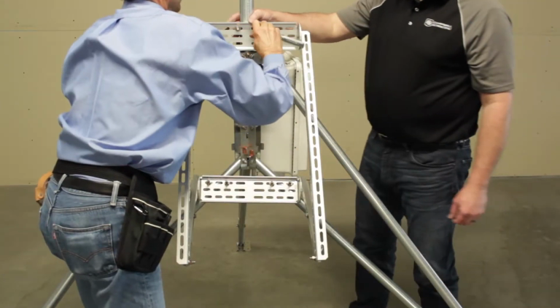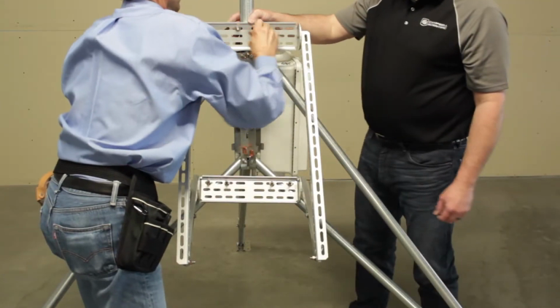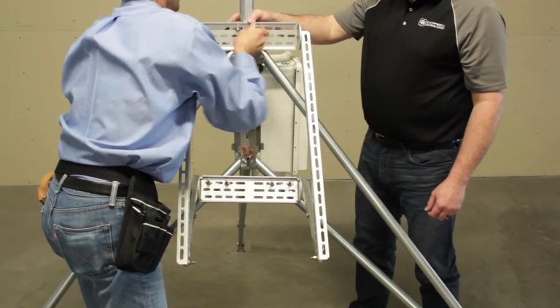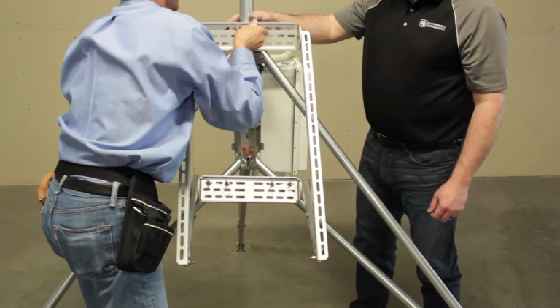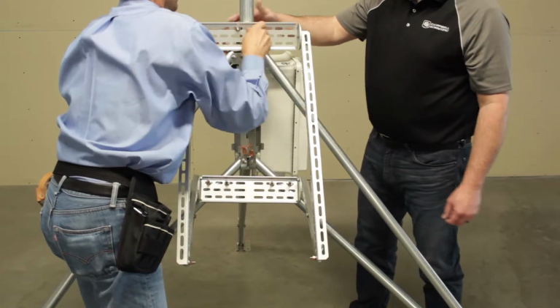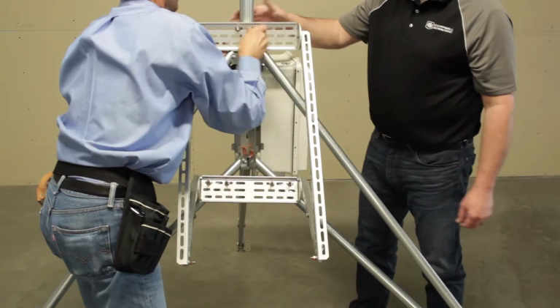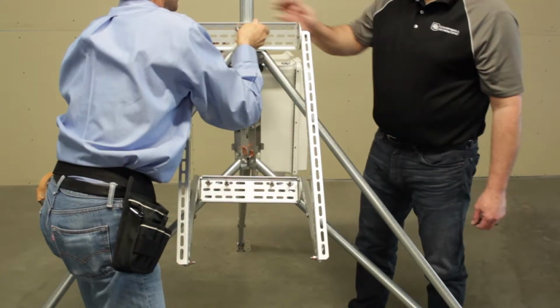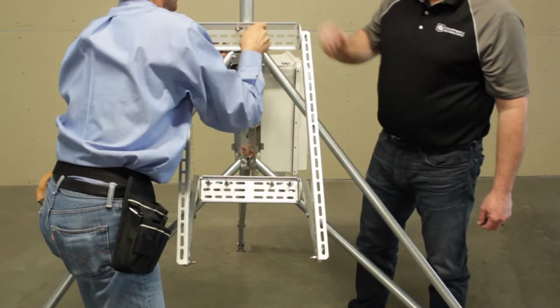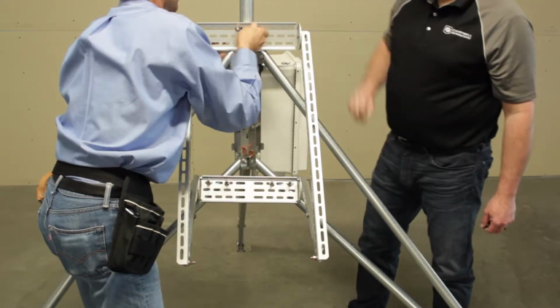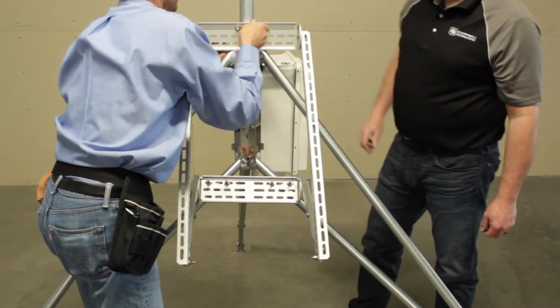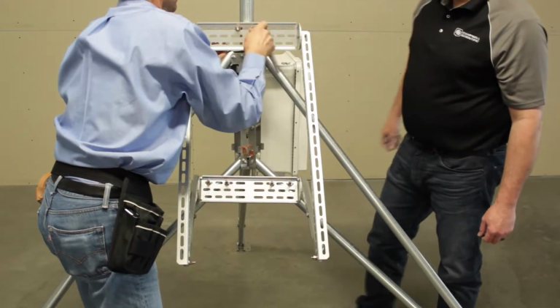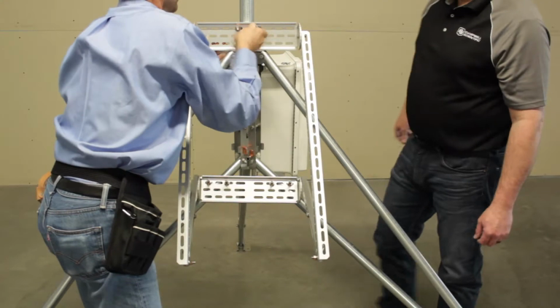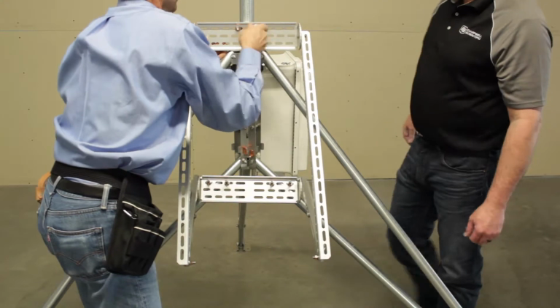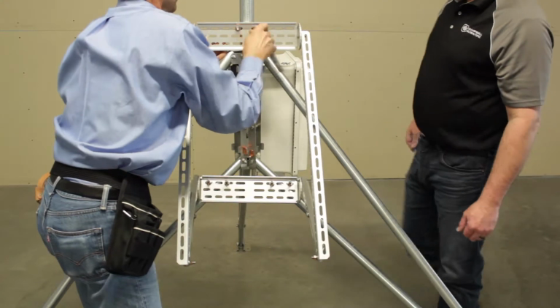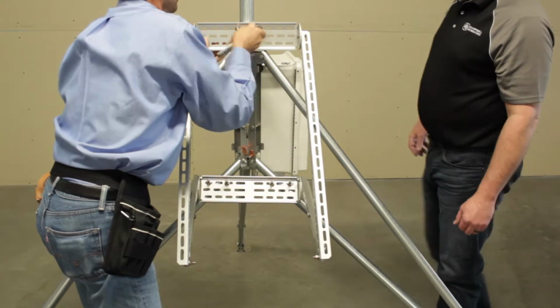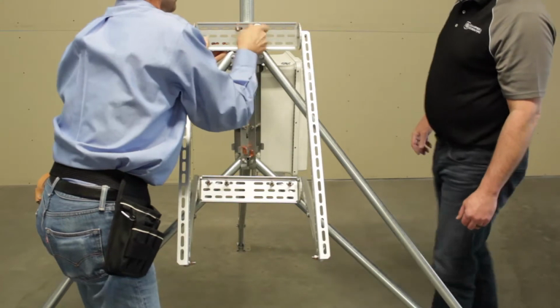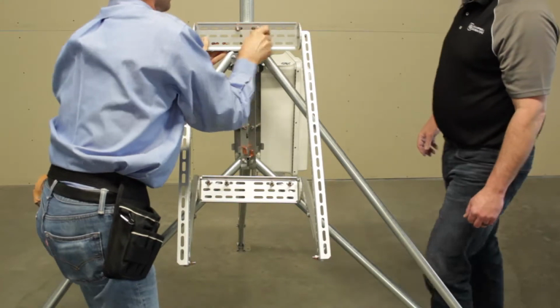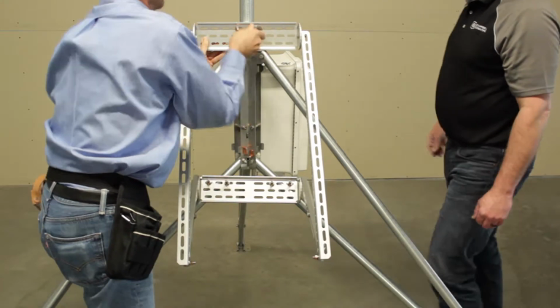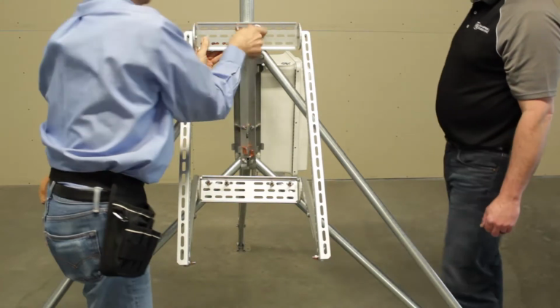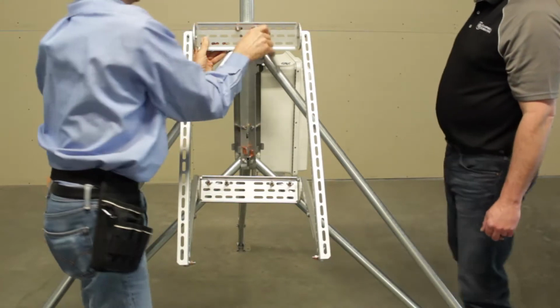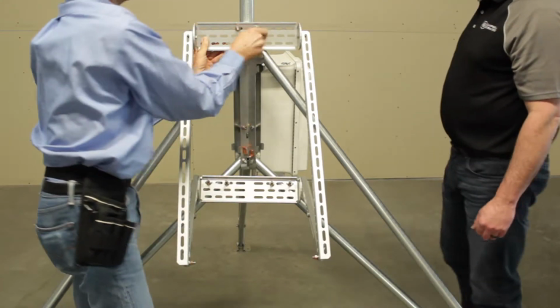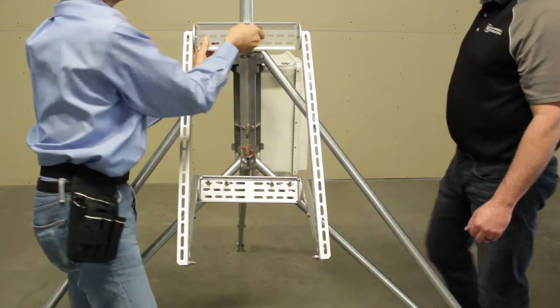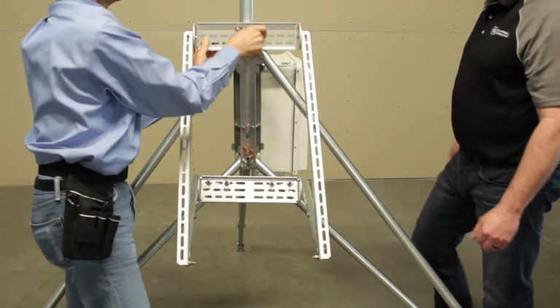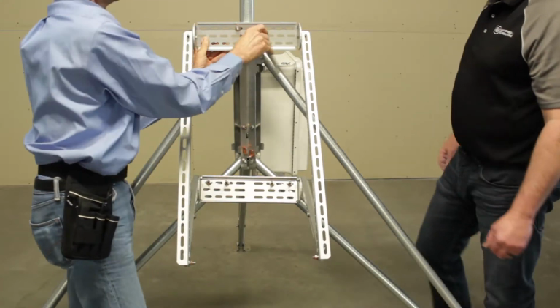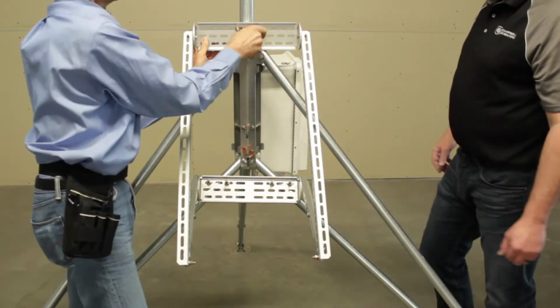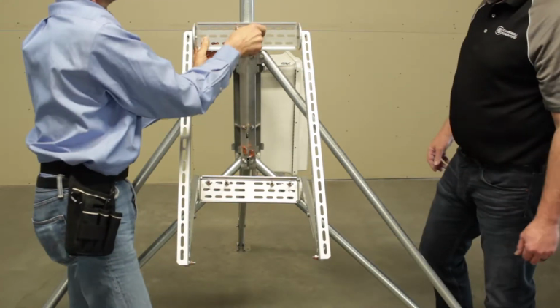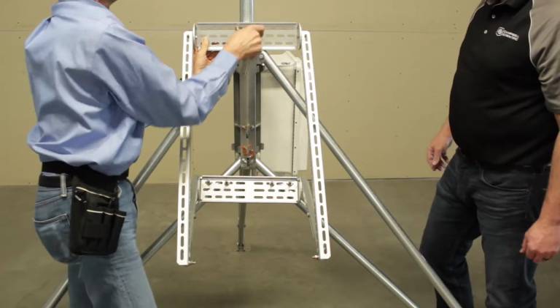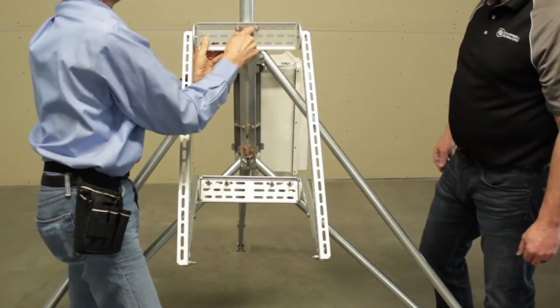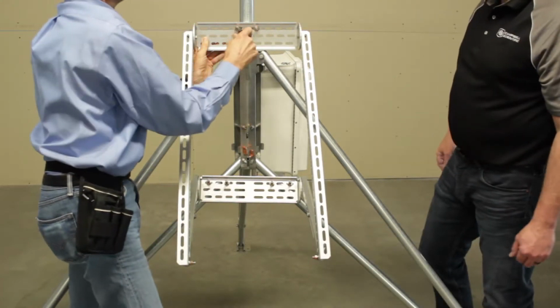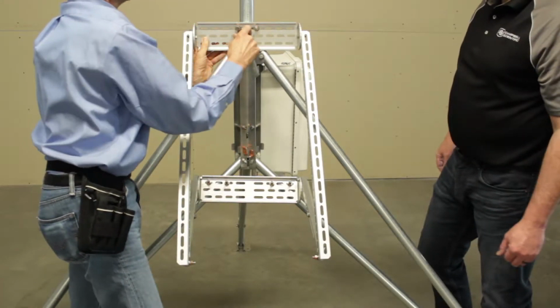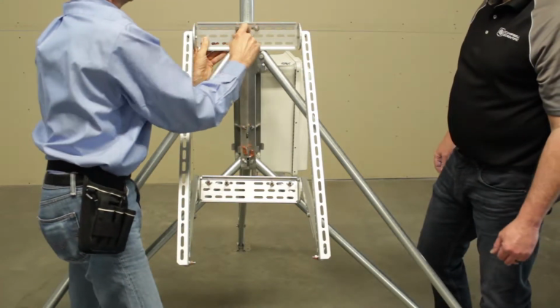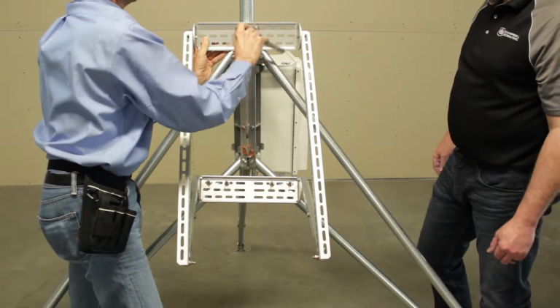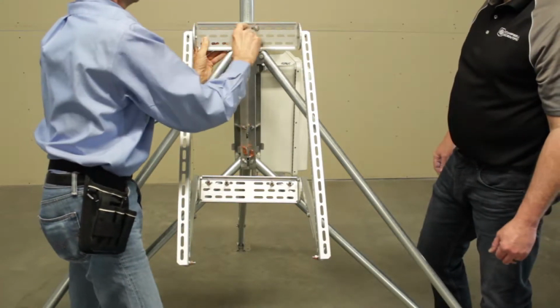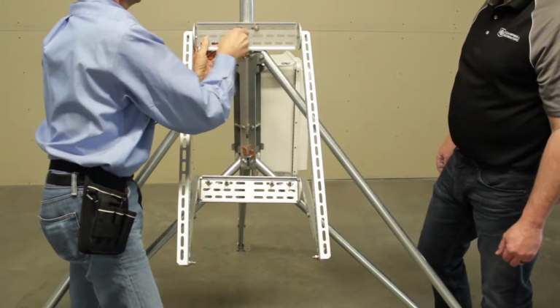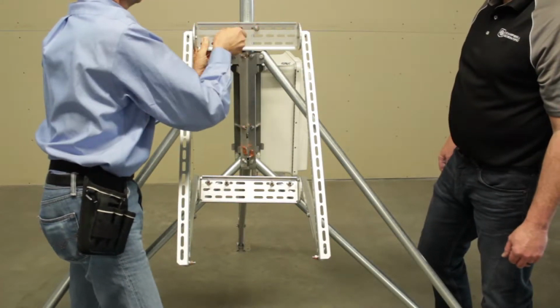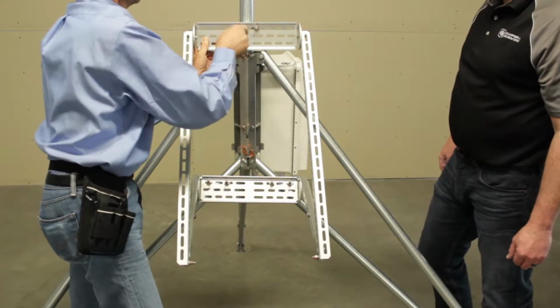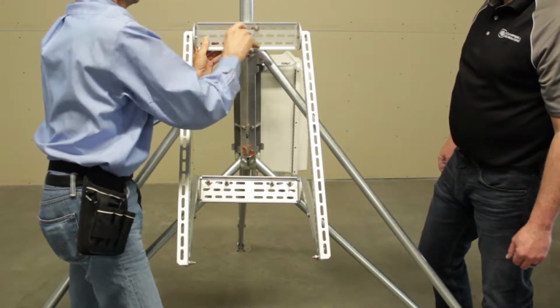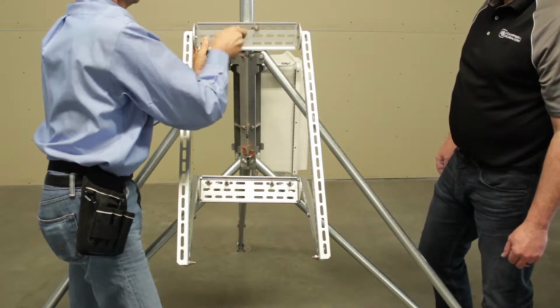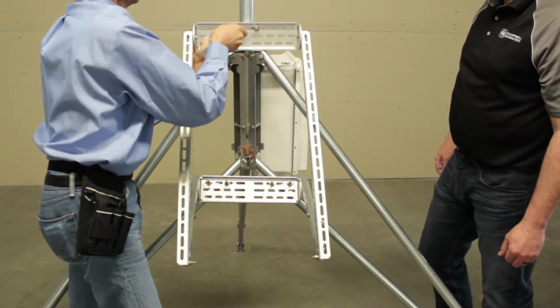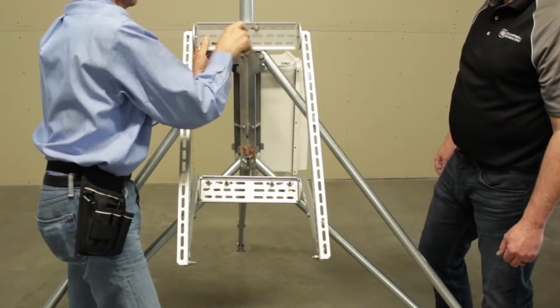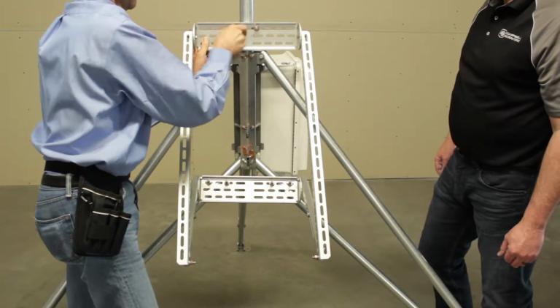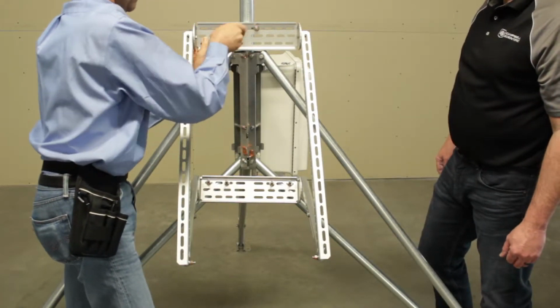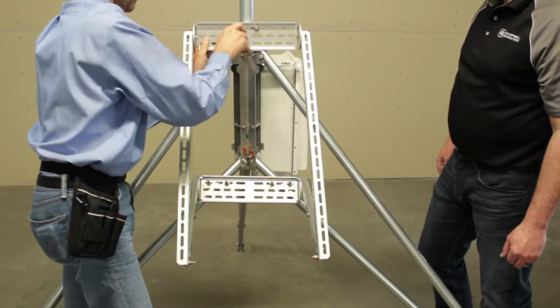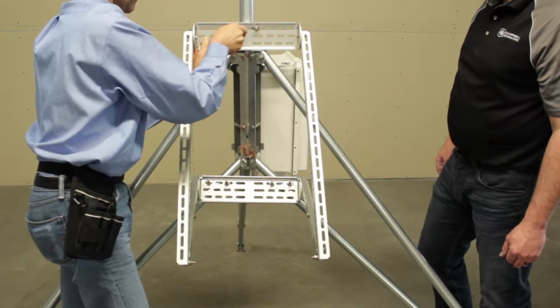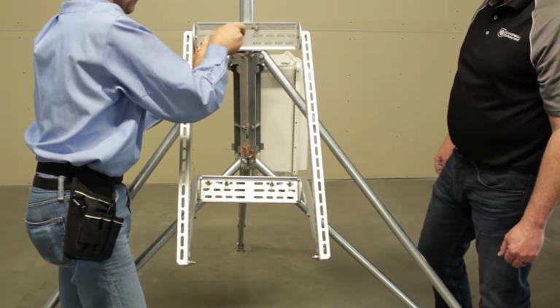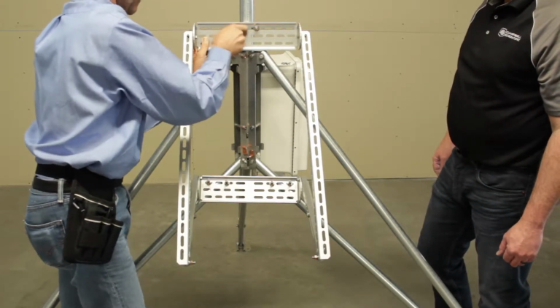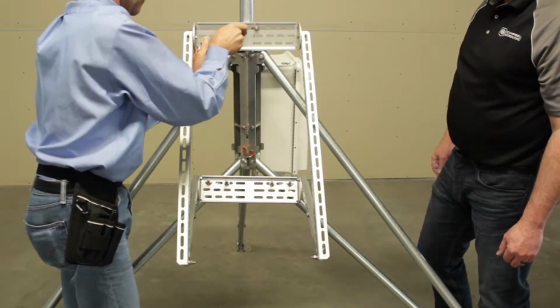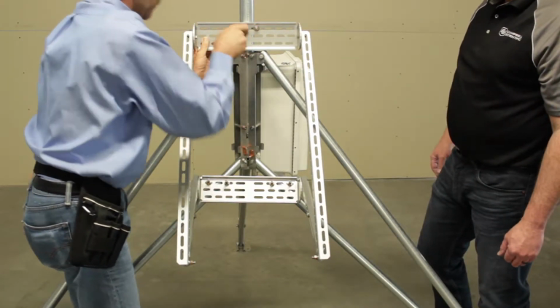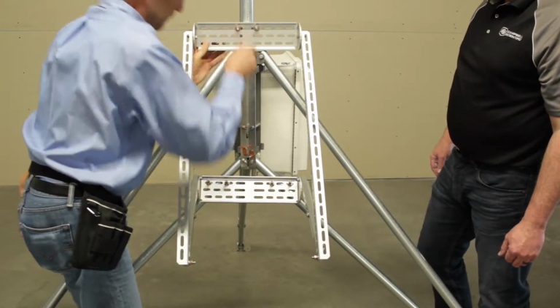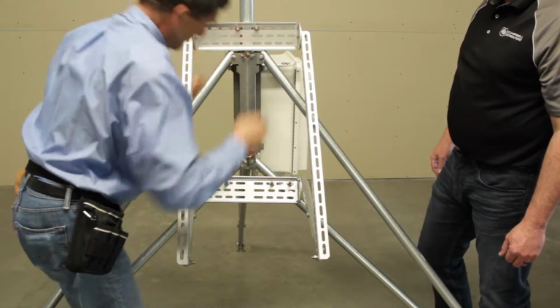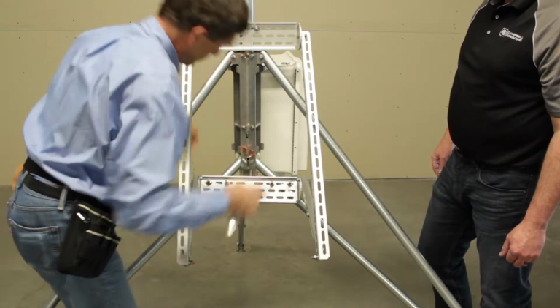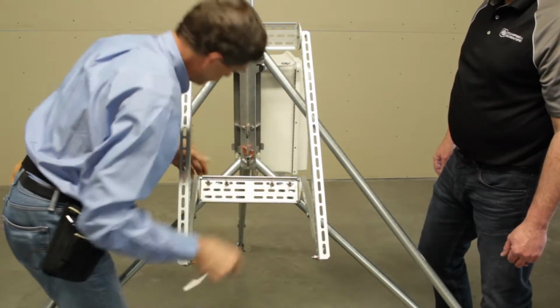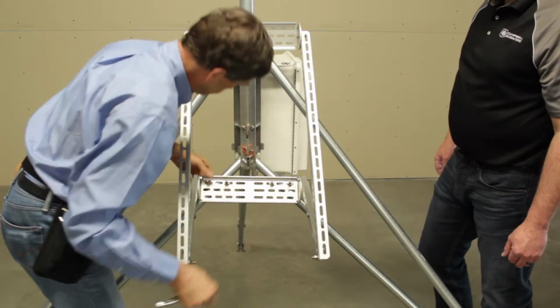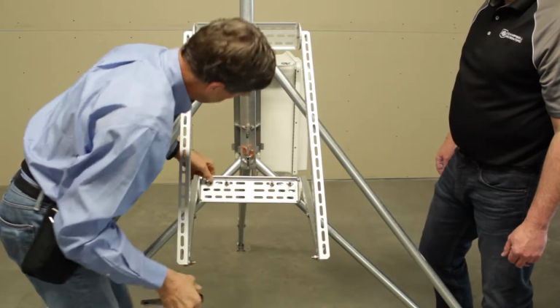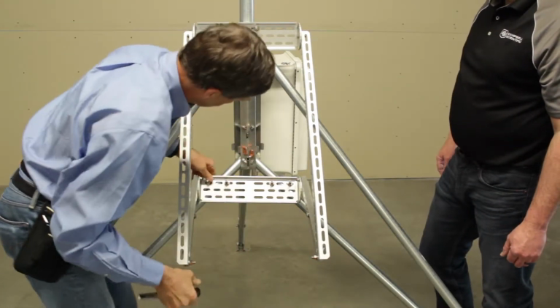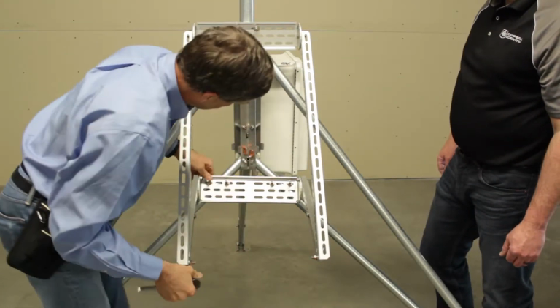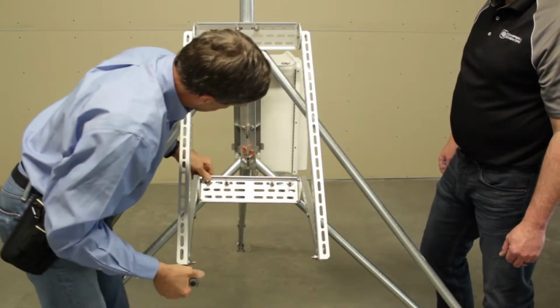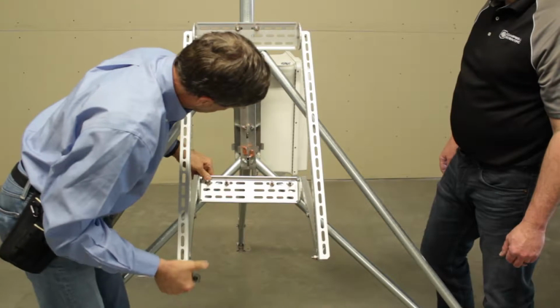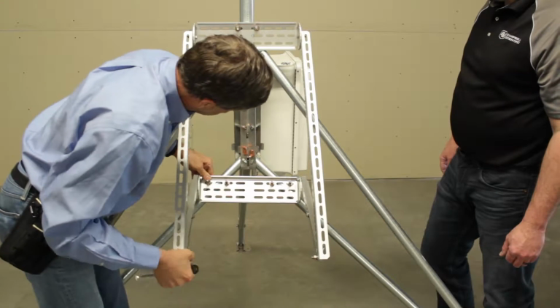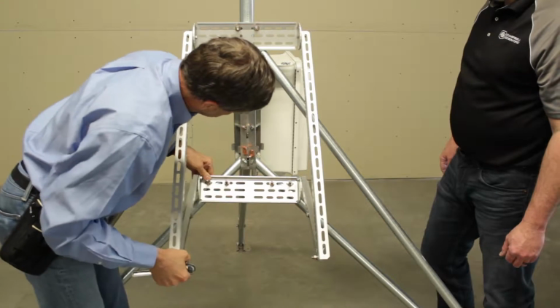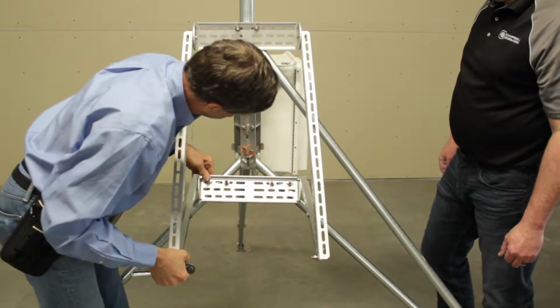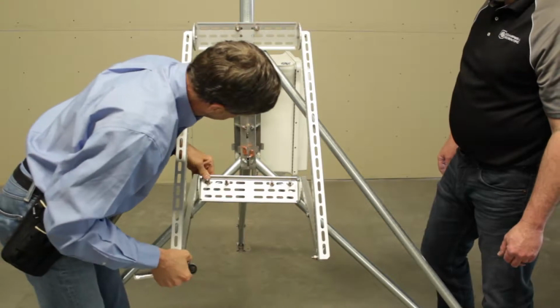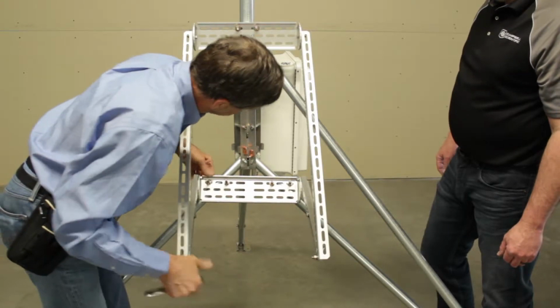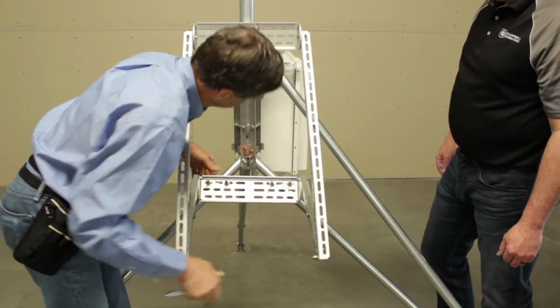Once the U-bolts are in place, check to ensure the bracket is square. Then fully tighten each U-bolt to secure the extended bracket in place.